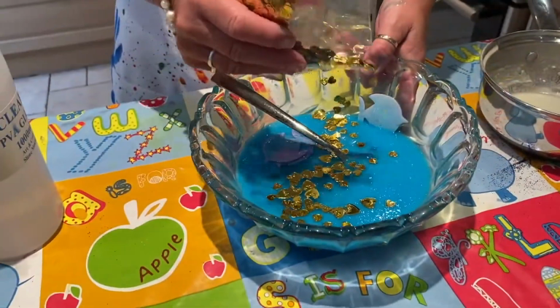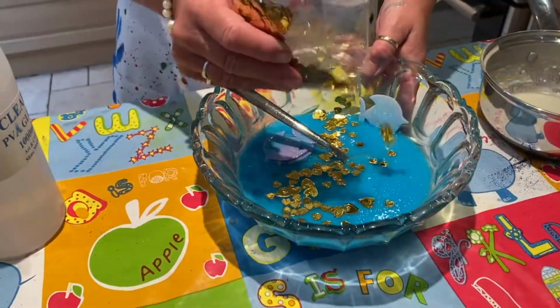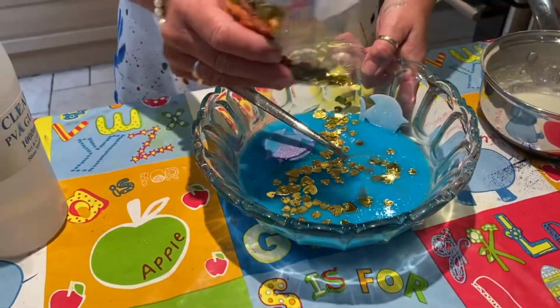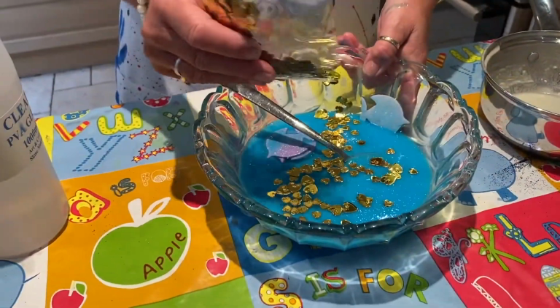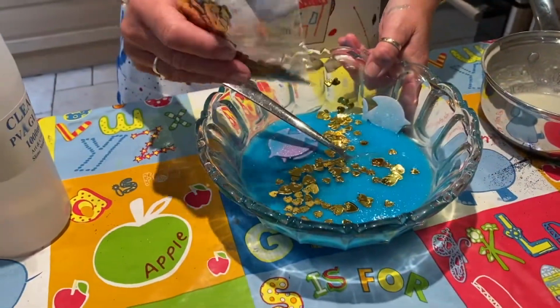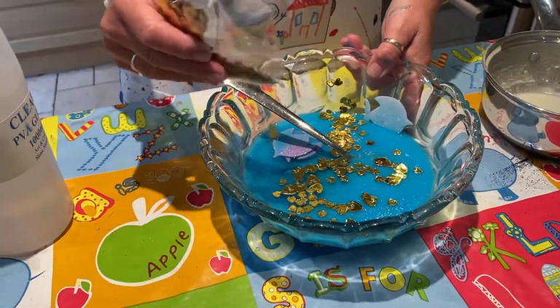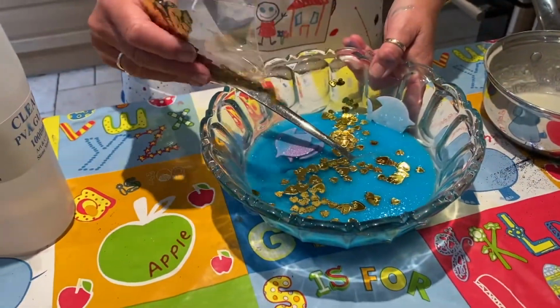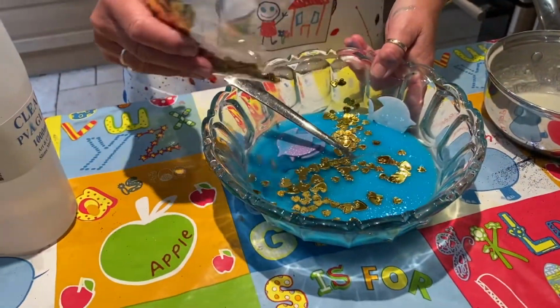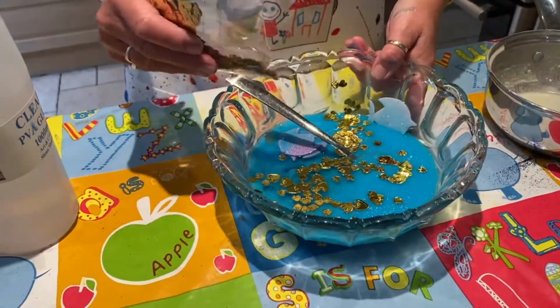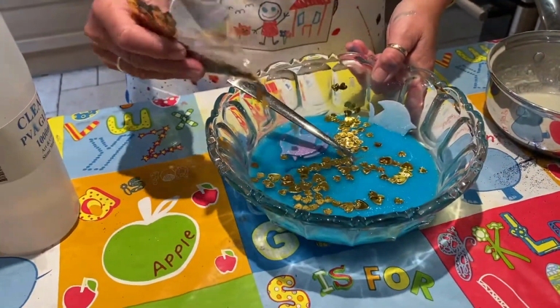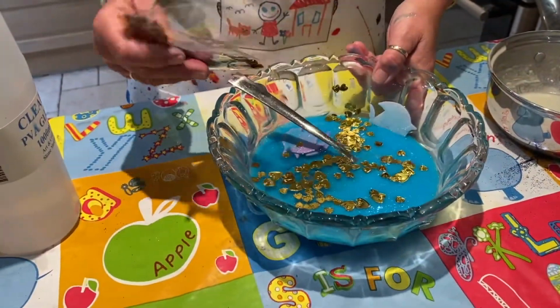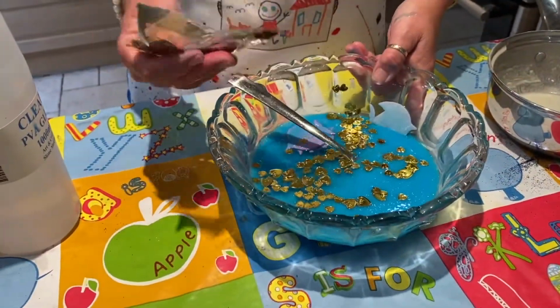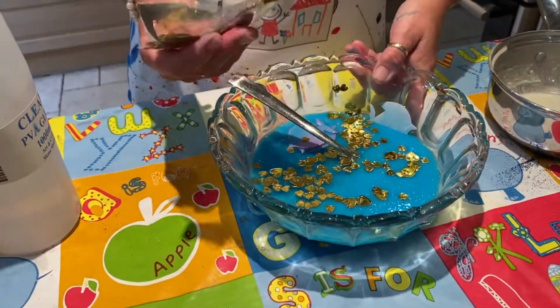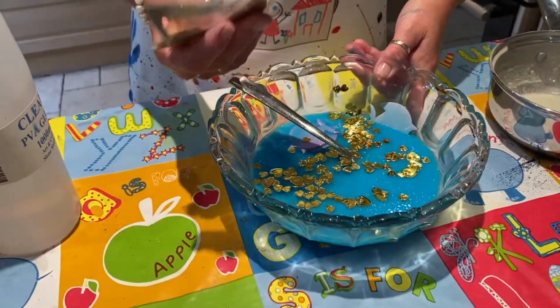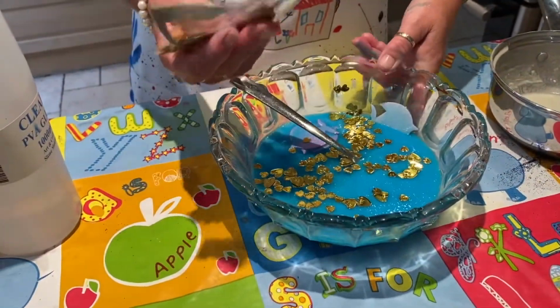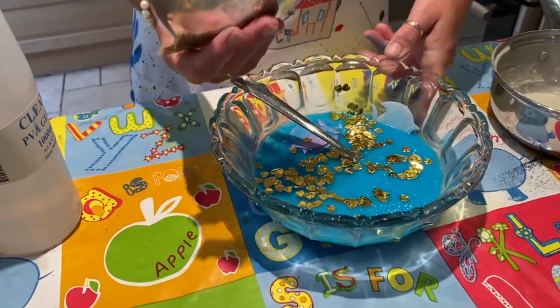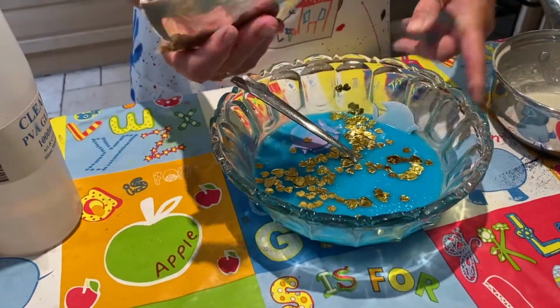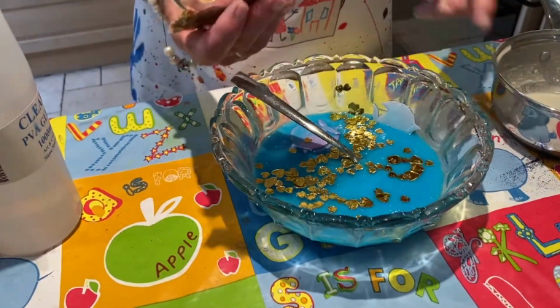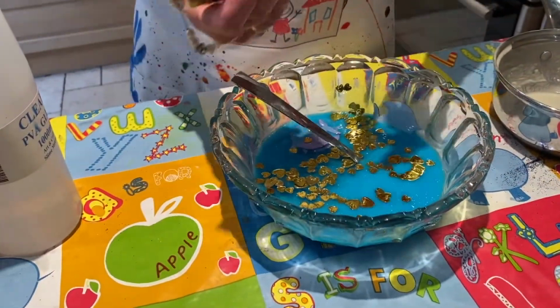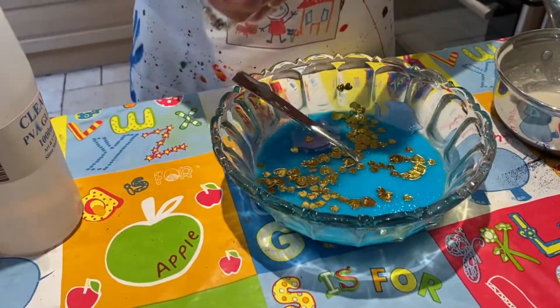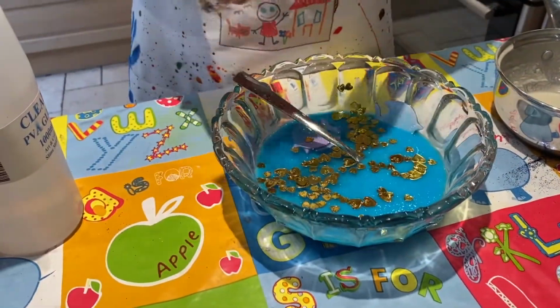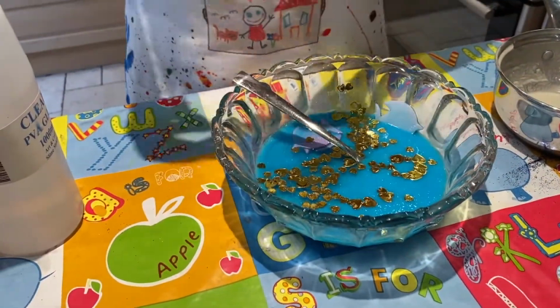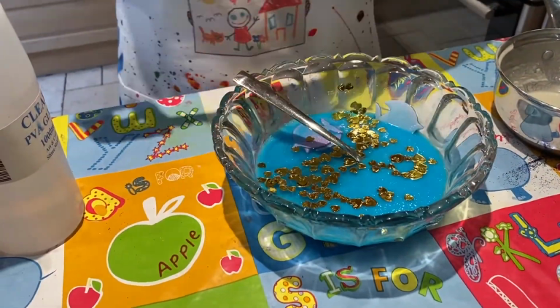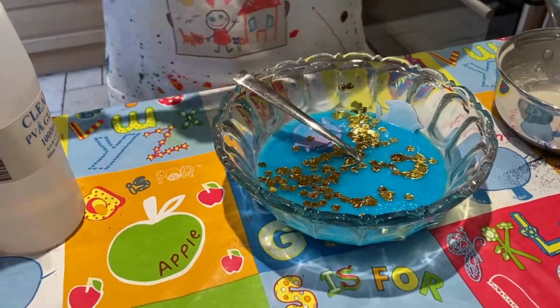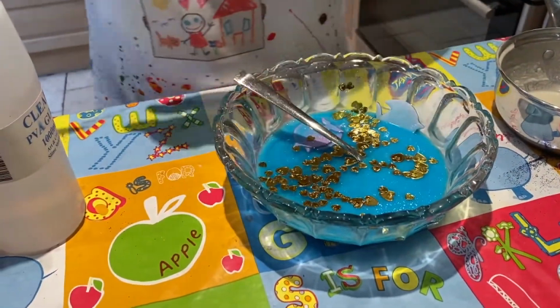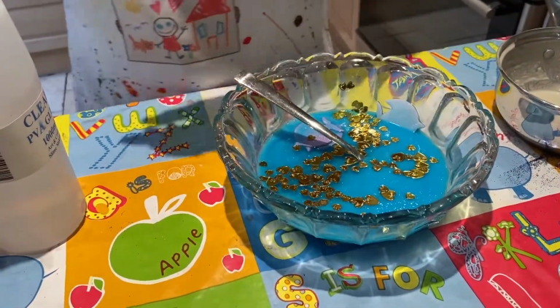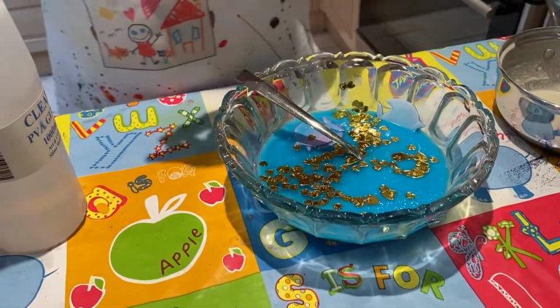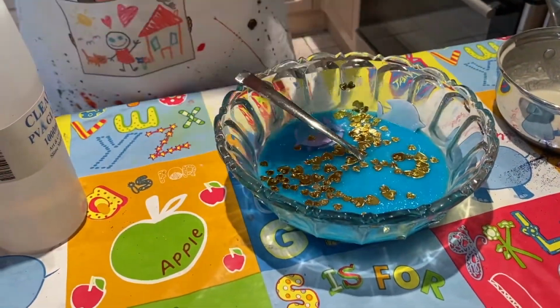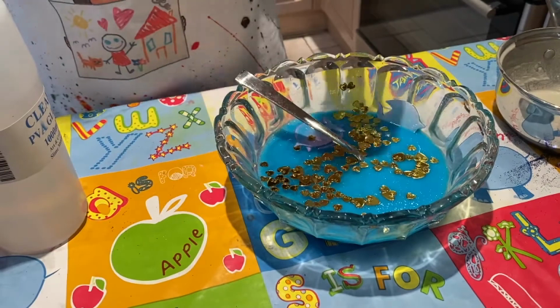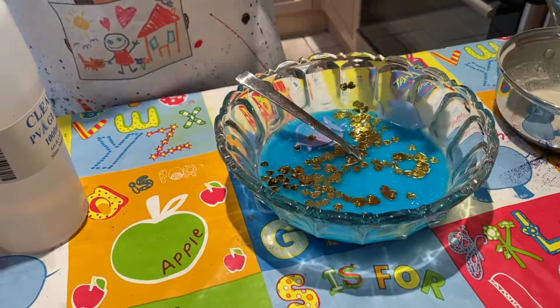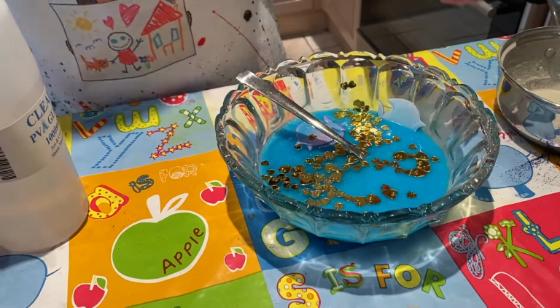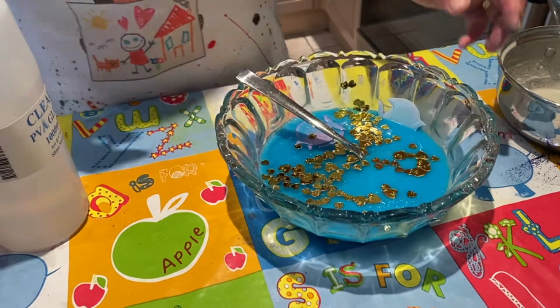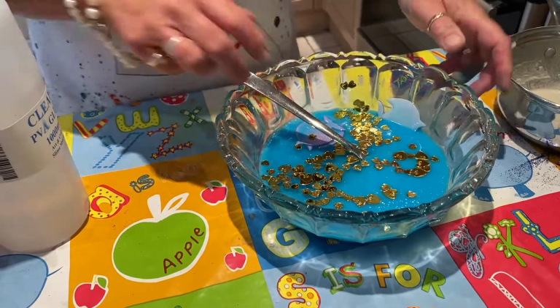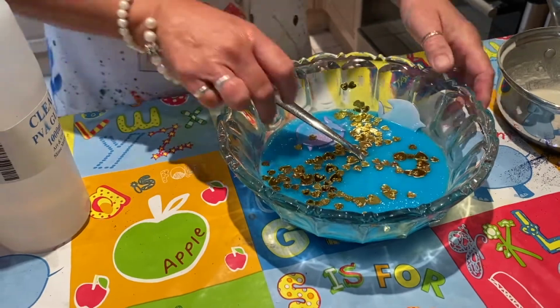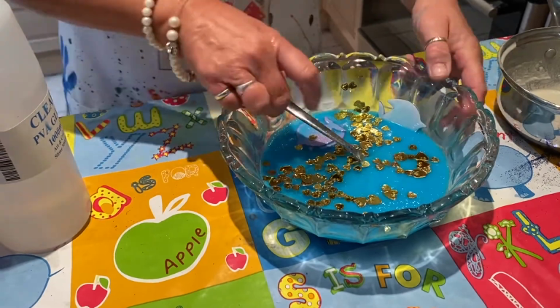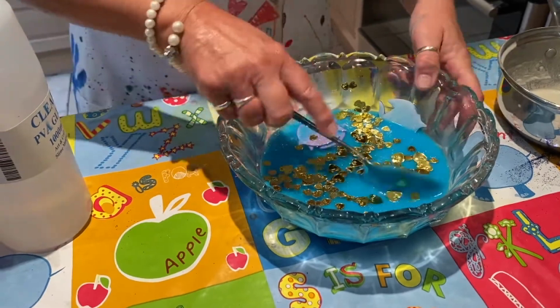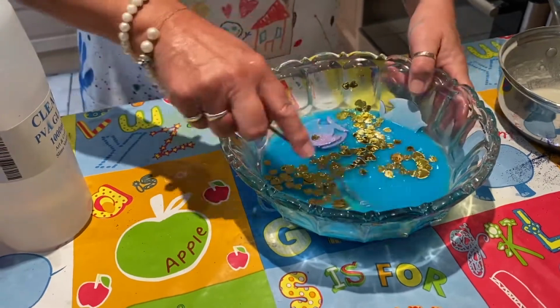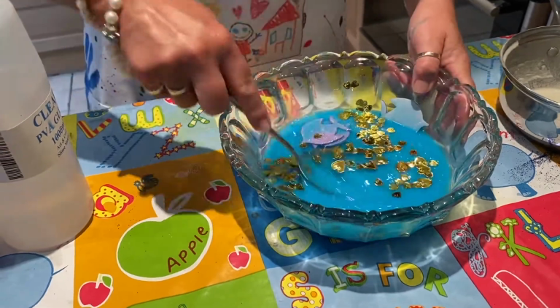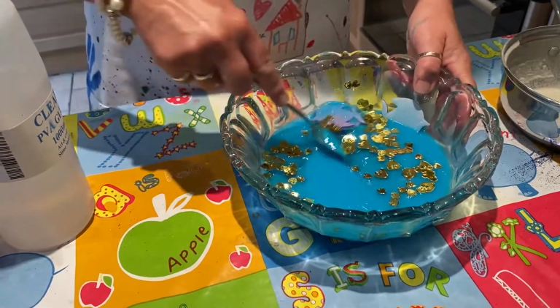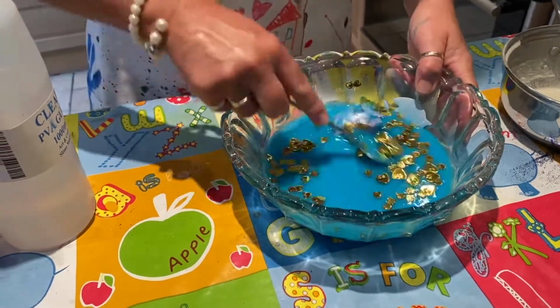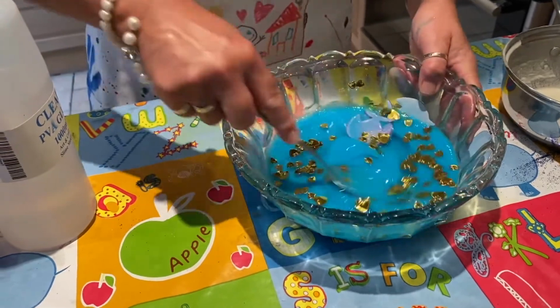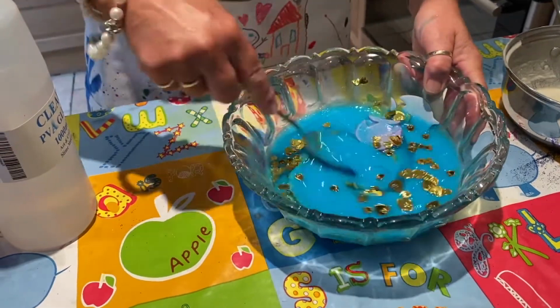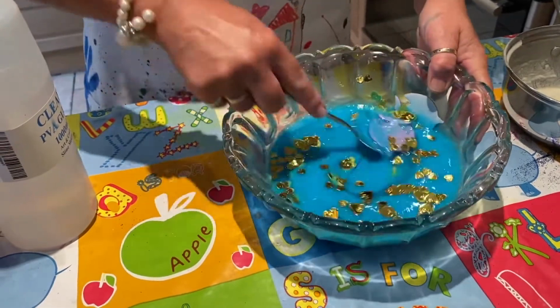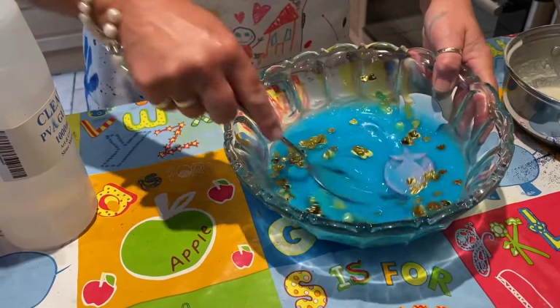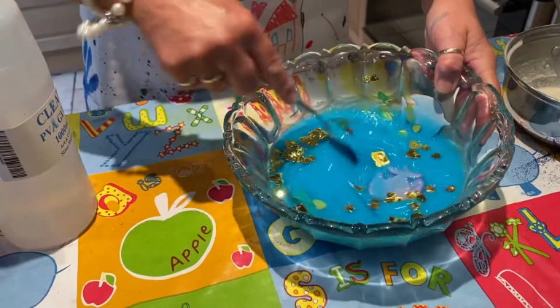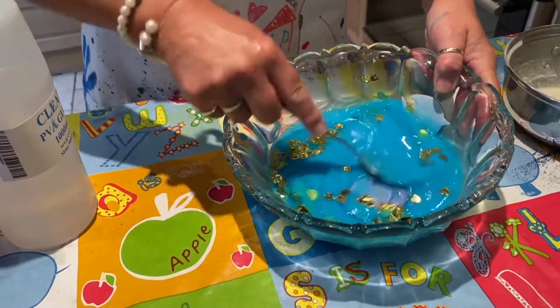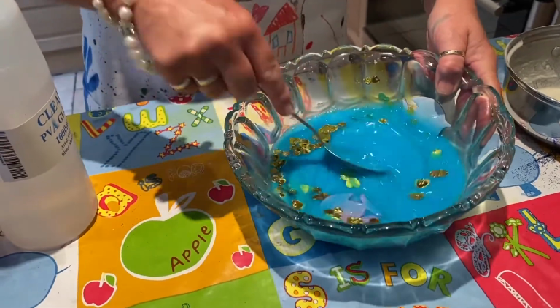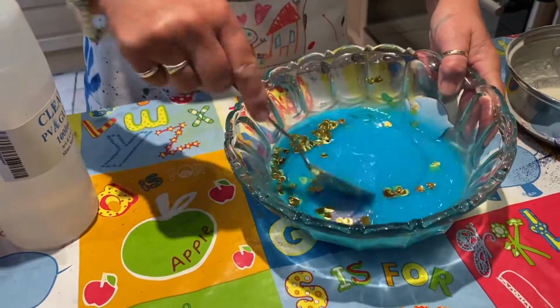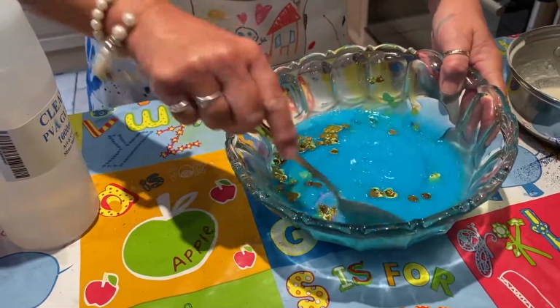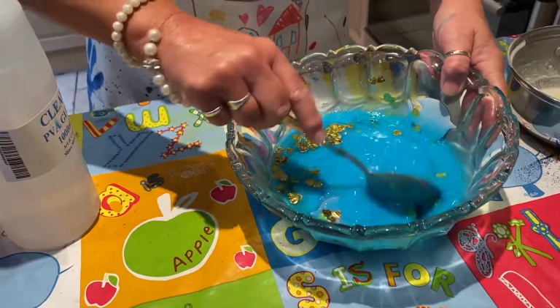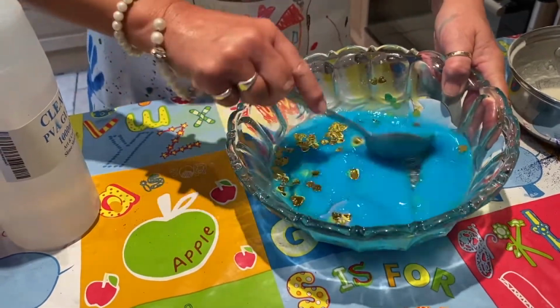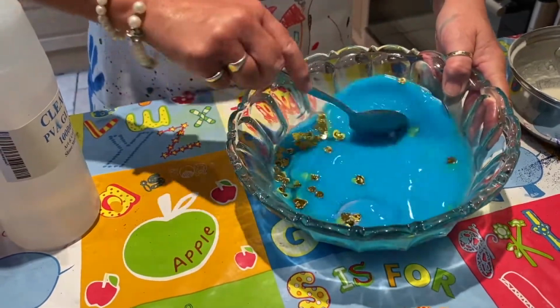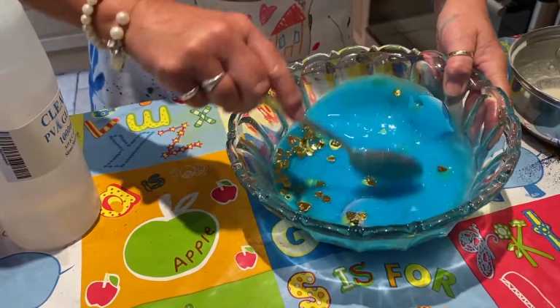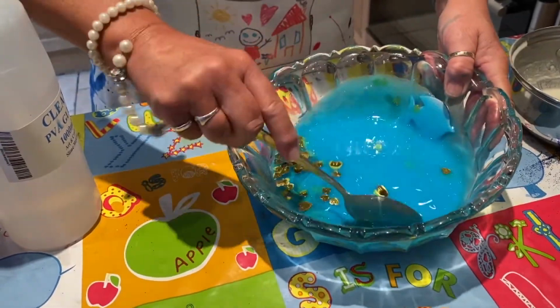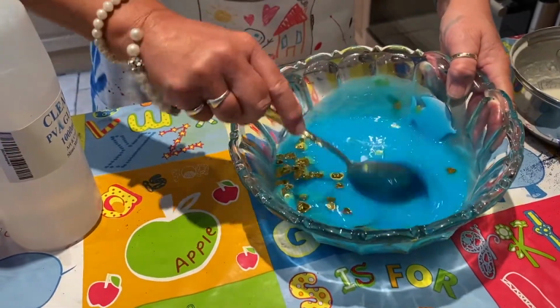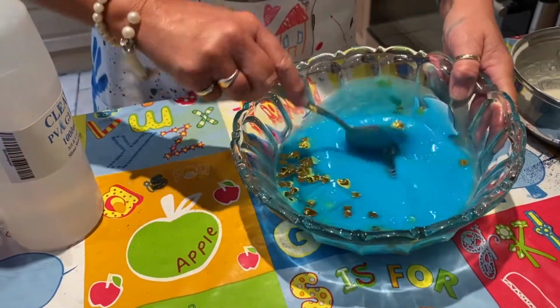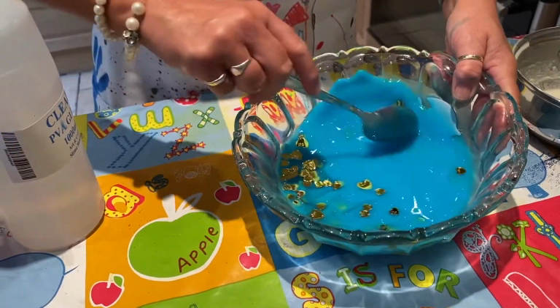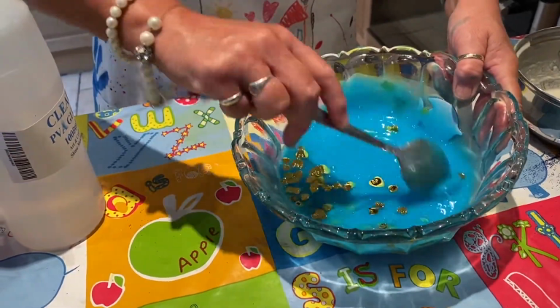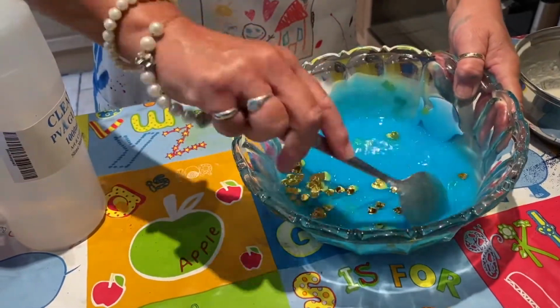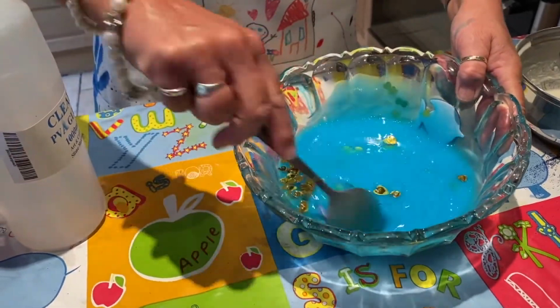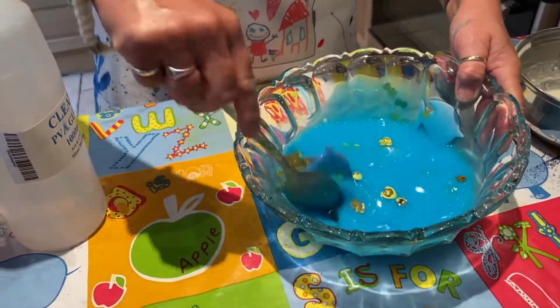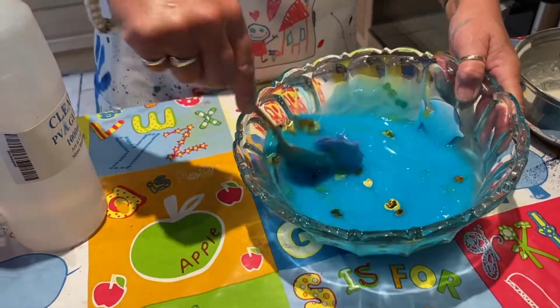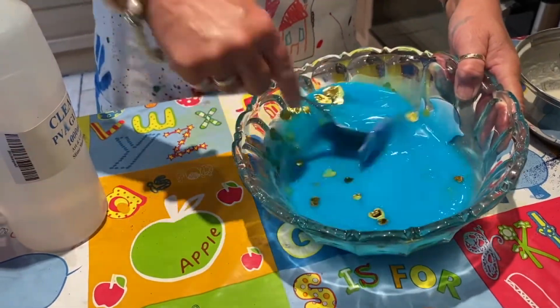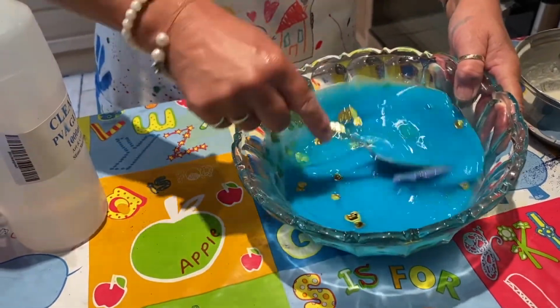Fishies, eat them! Yeah, fishies eat them.